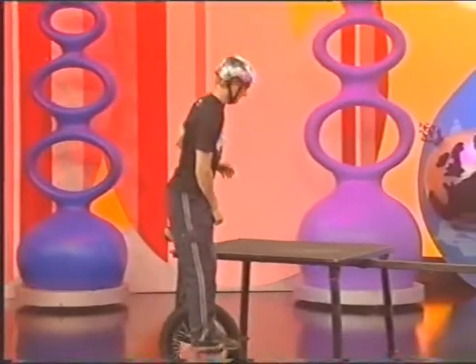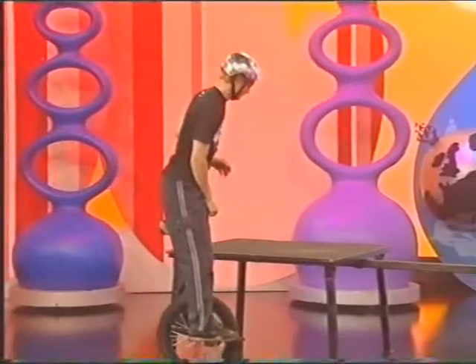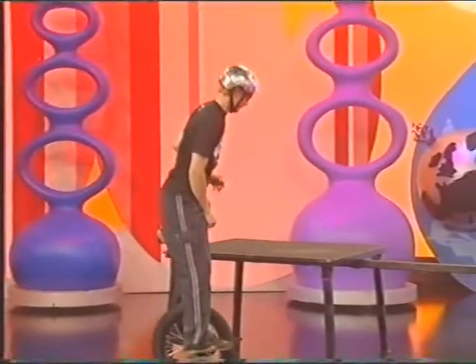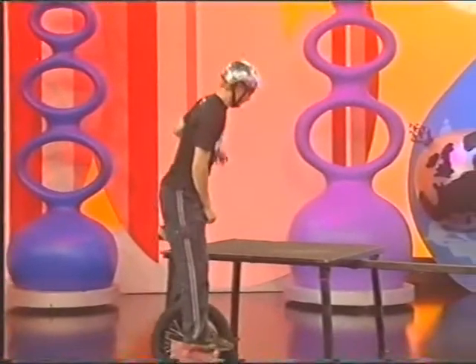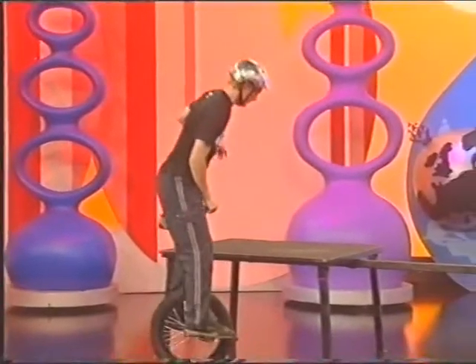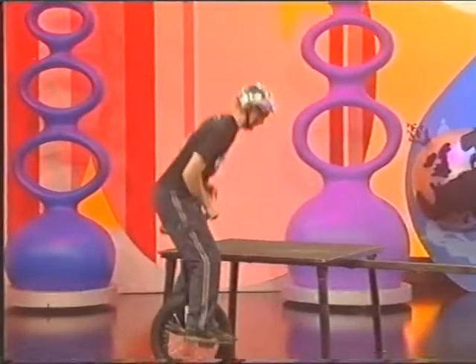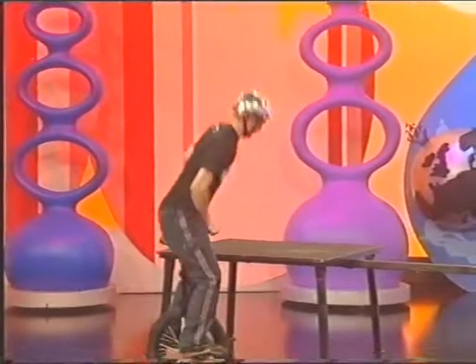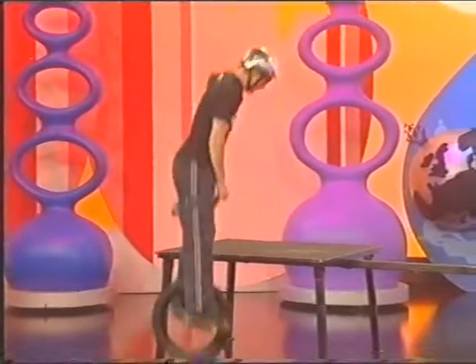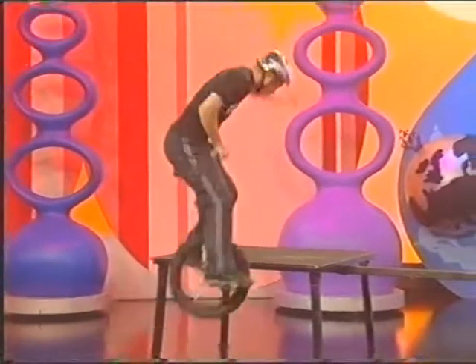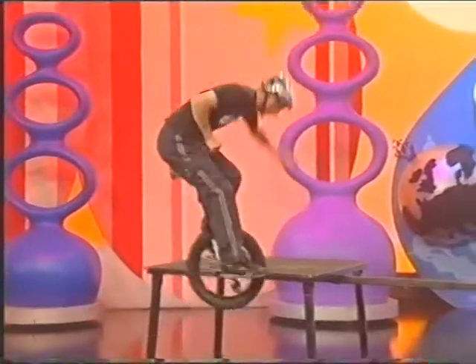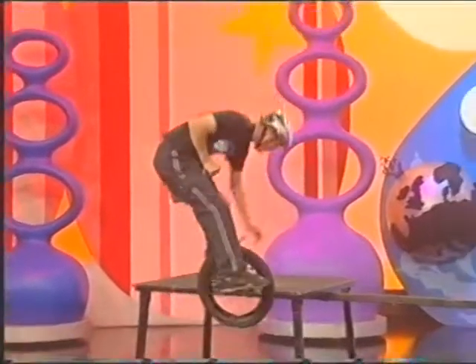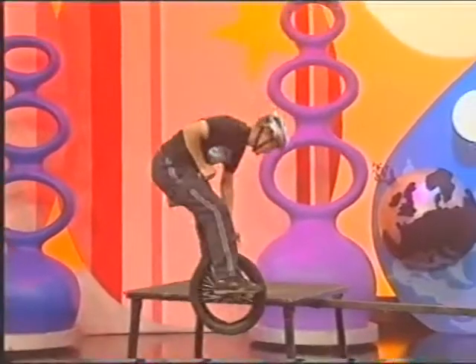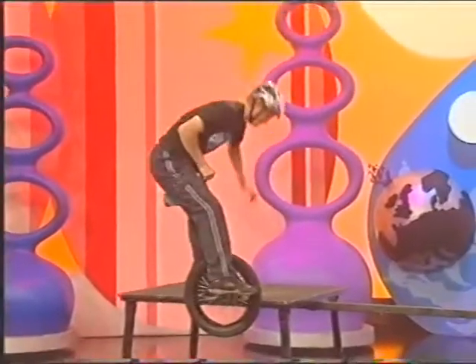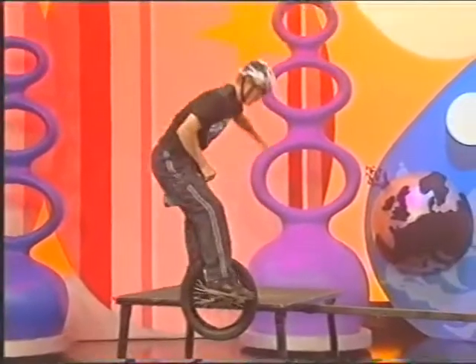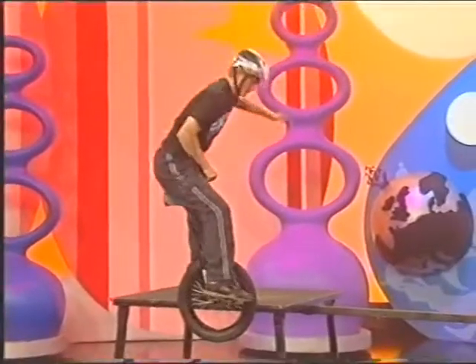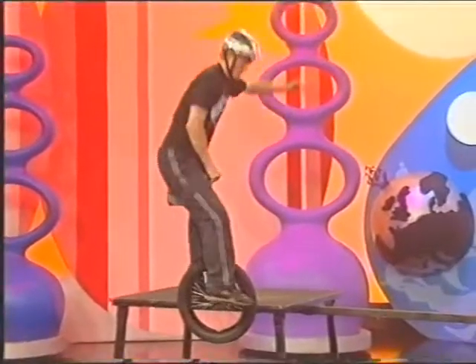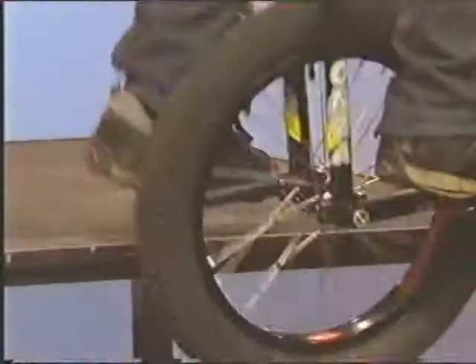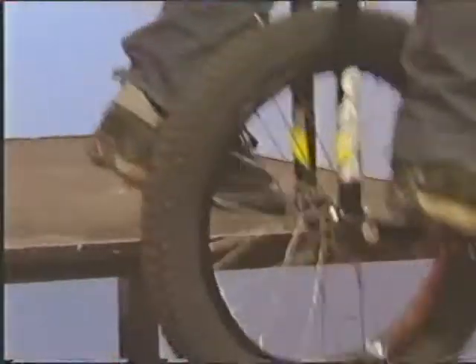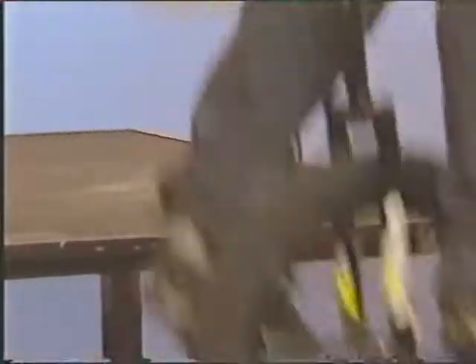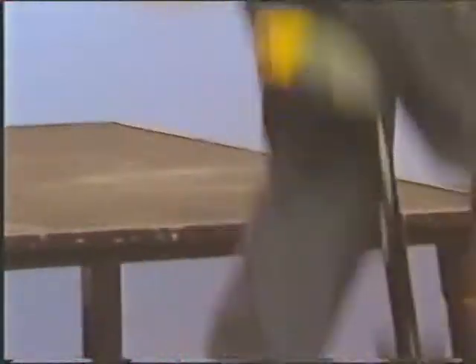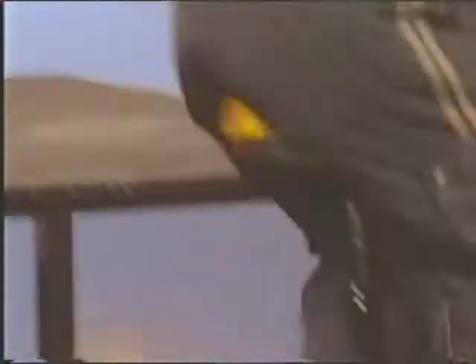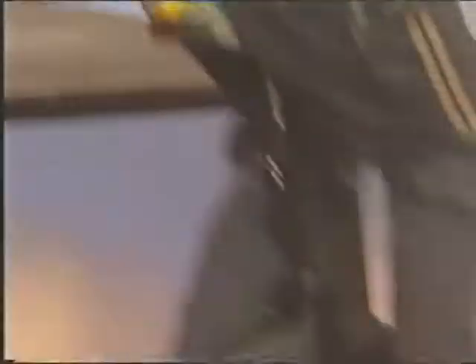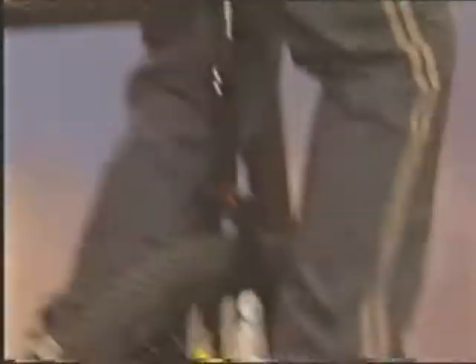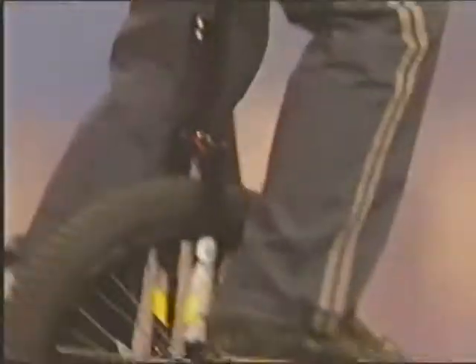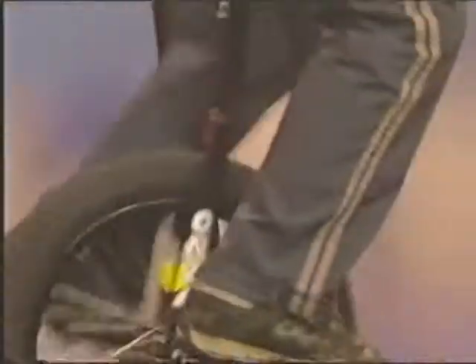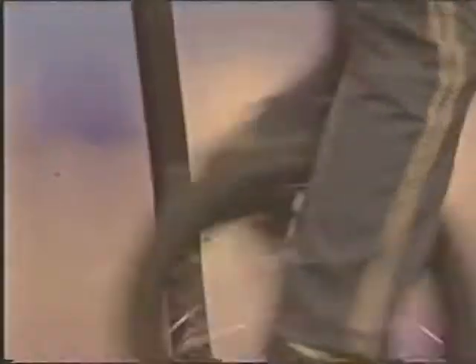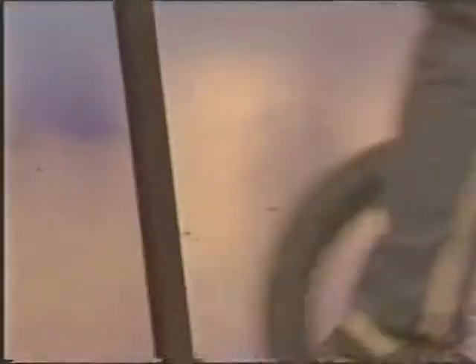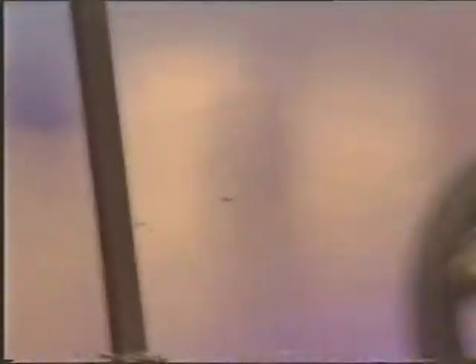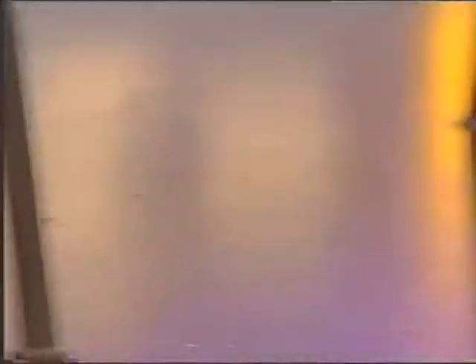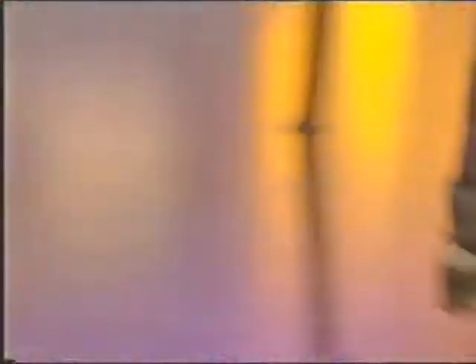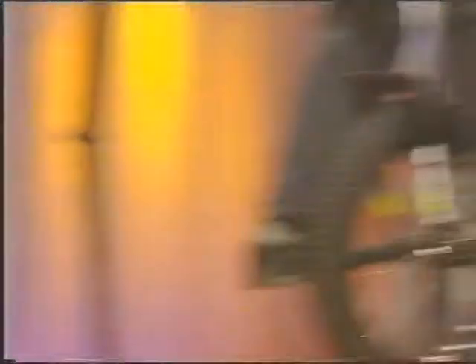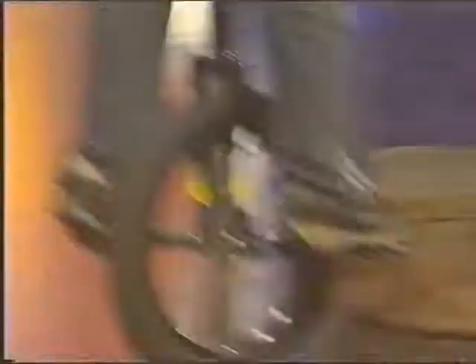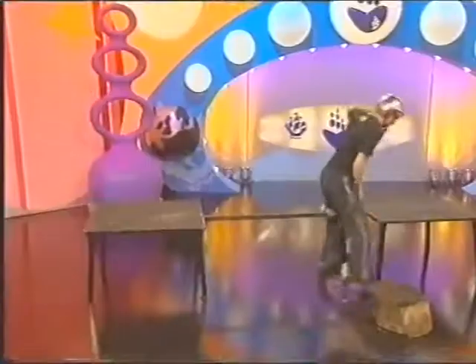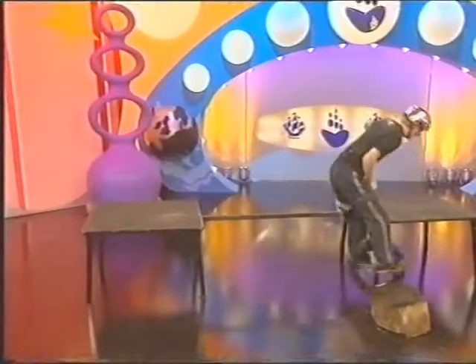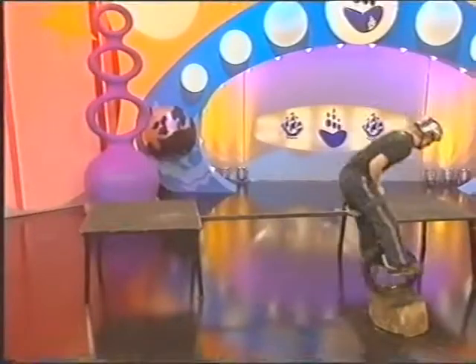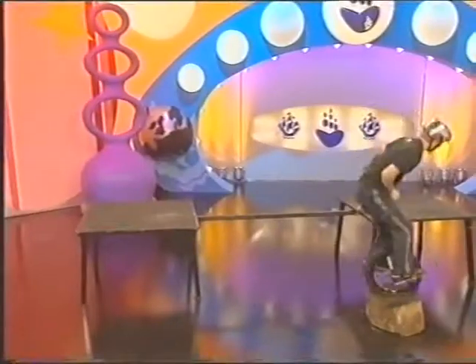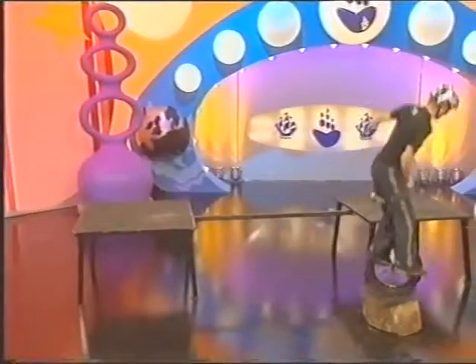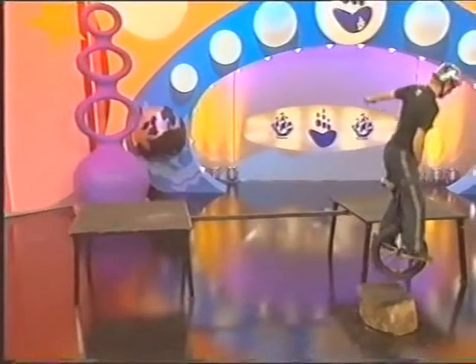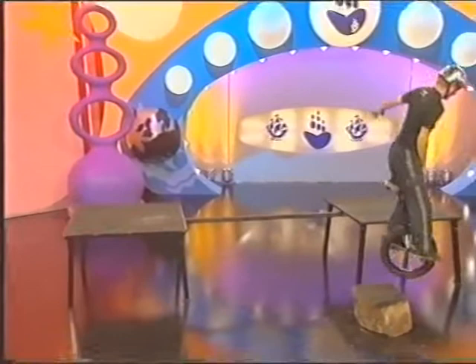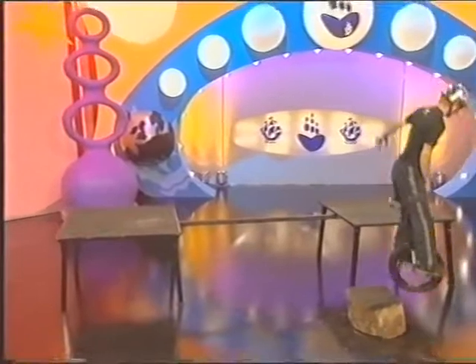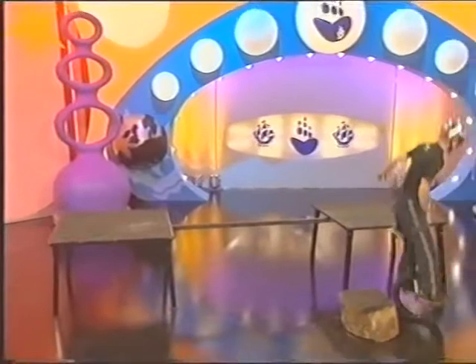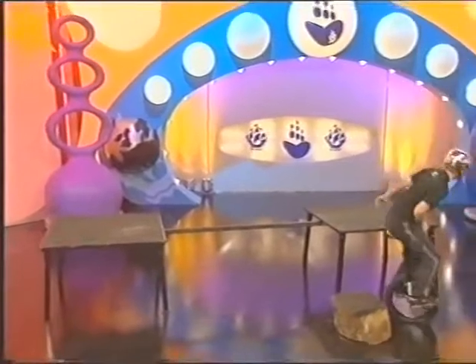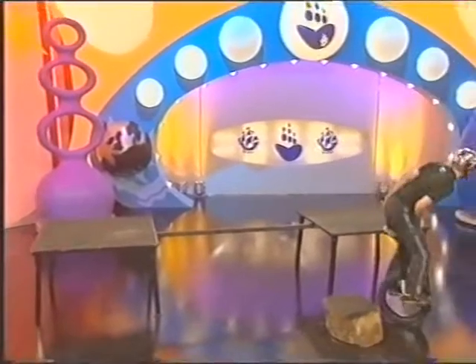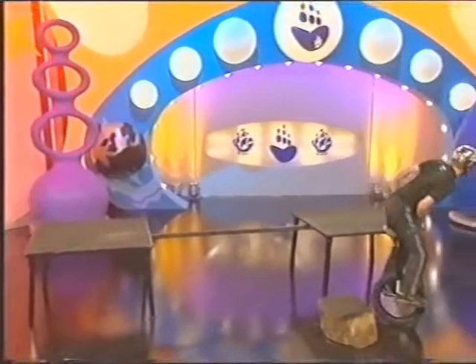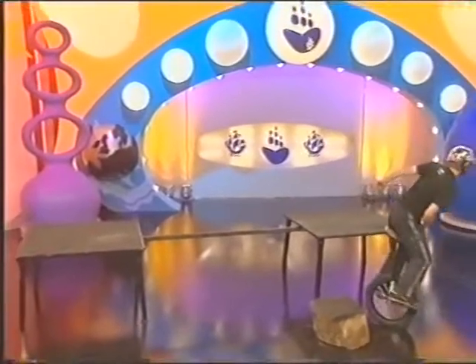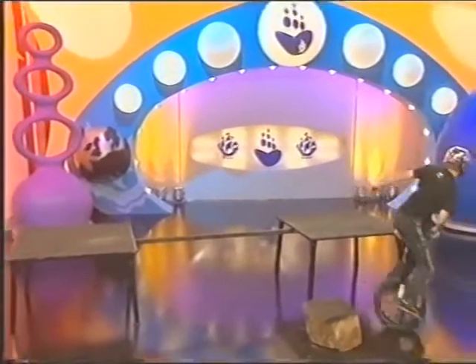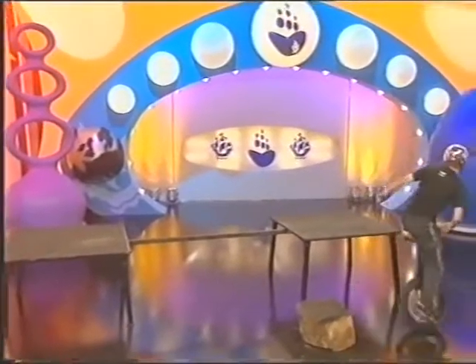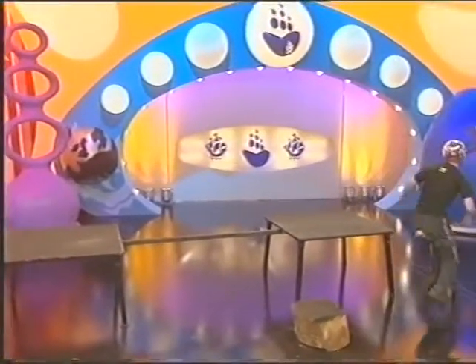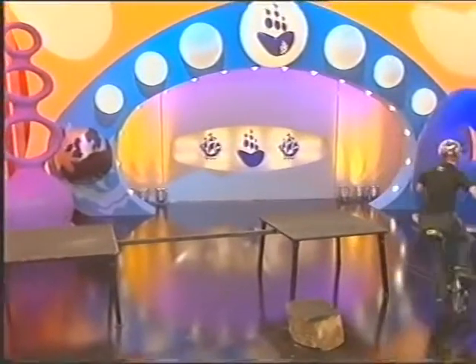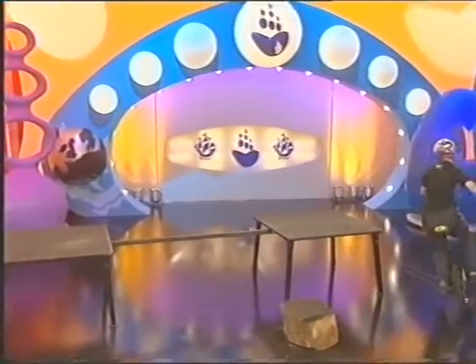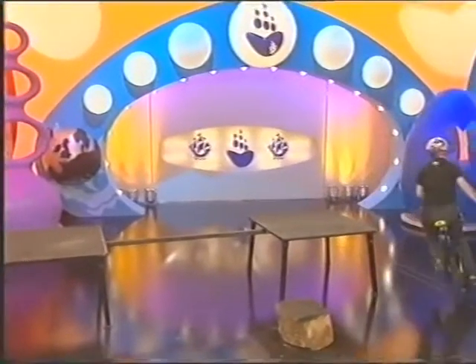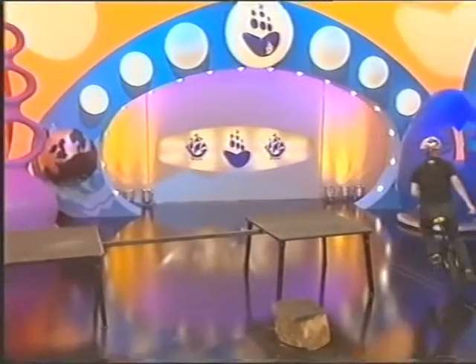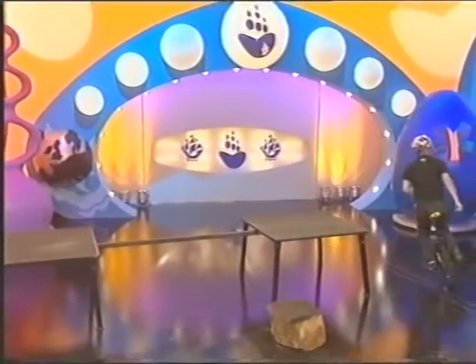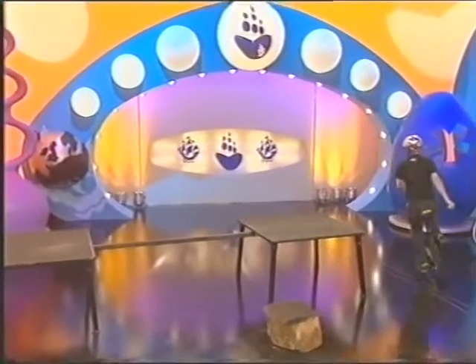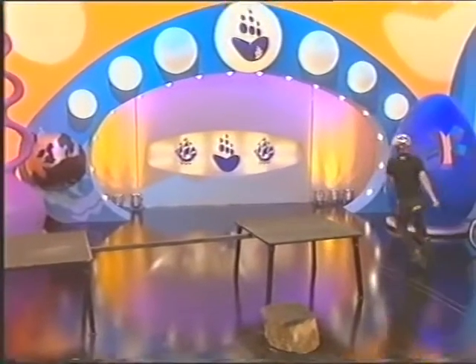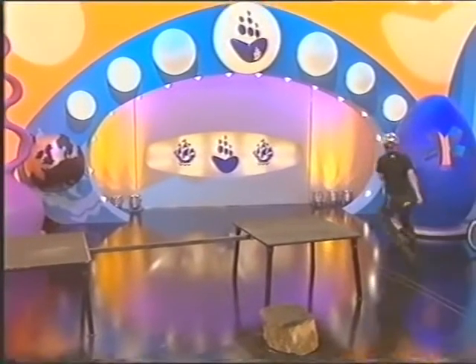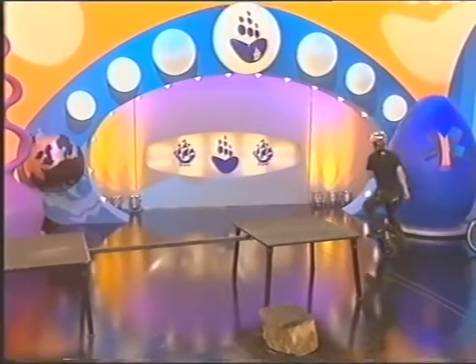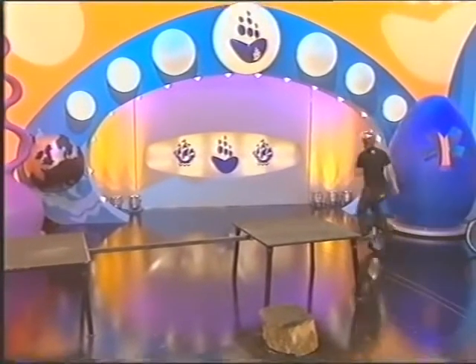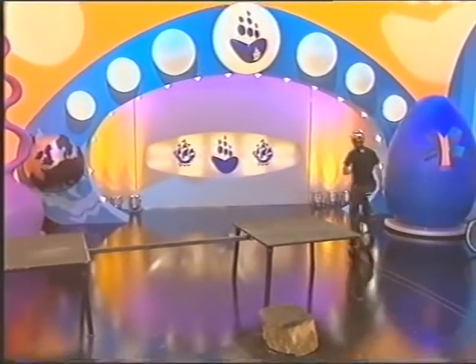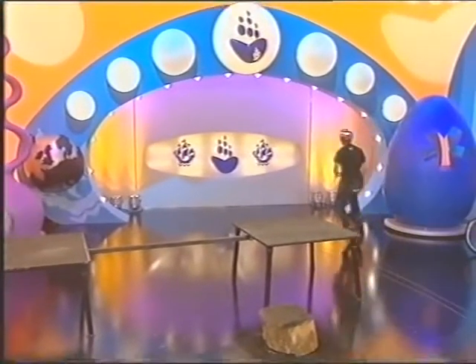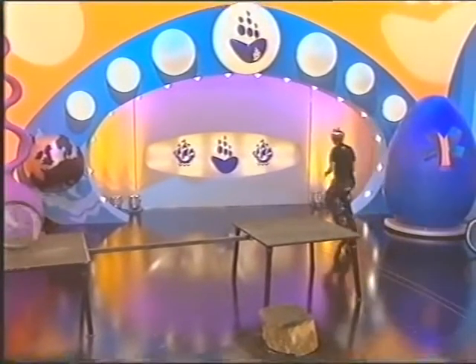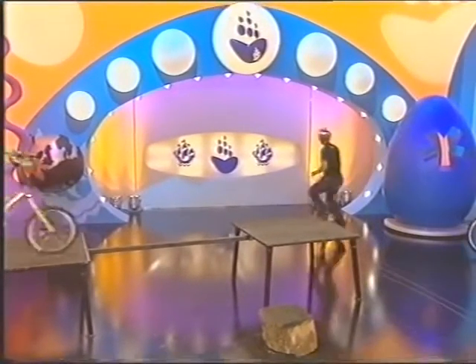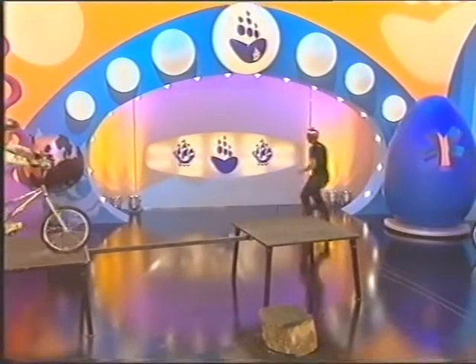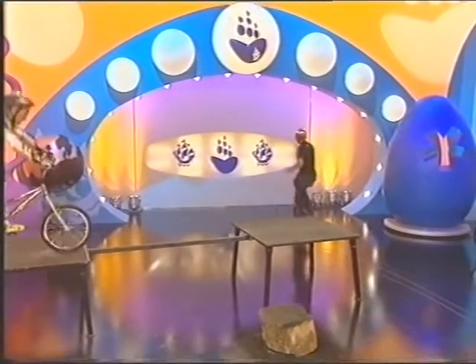And if you think that was hard on a bike, what do you think to this on a unicycle? This is Will Stevens, who has been unicycling for four years as well.